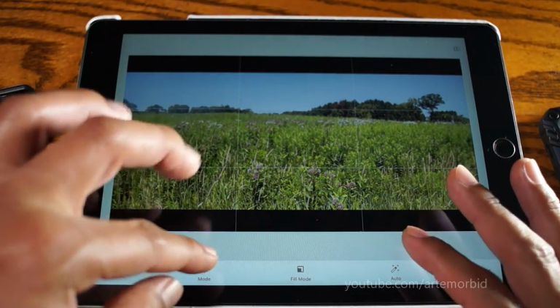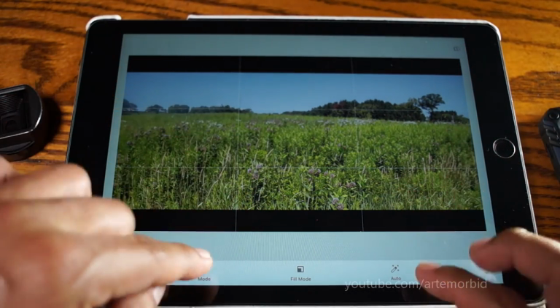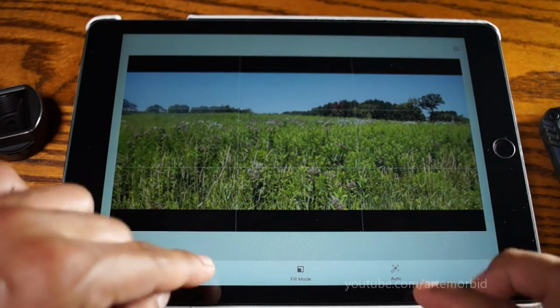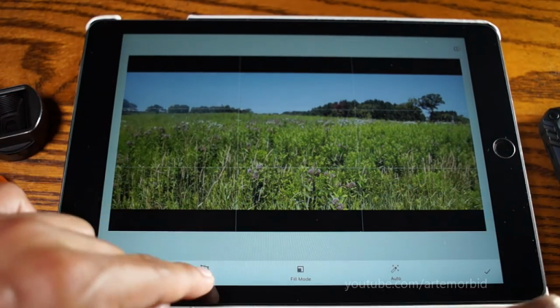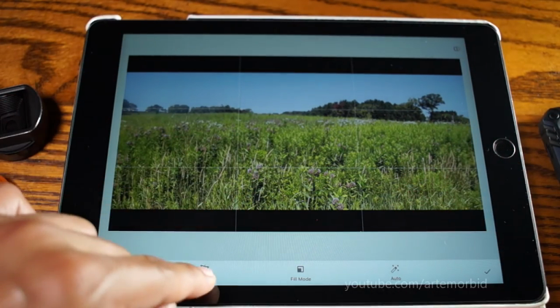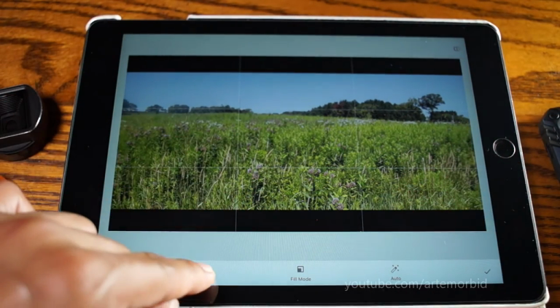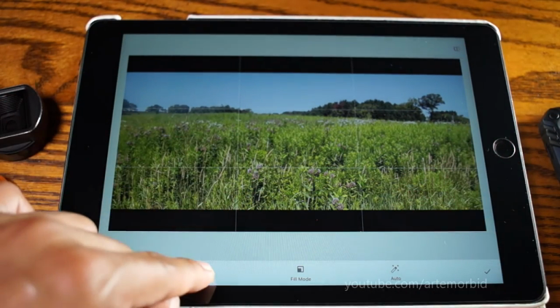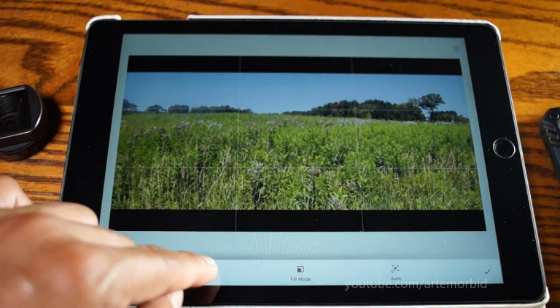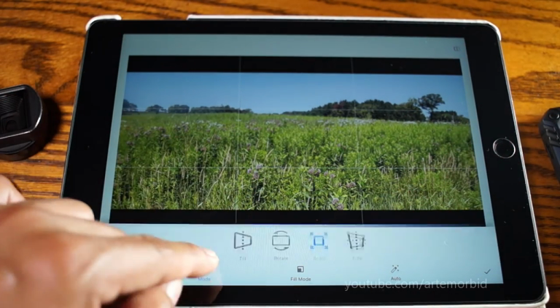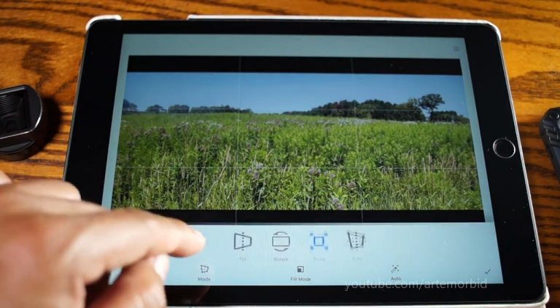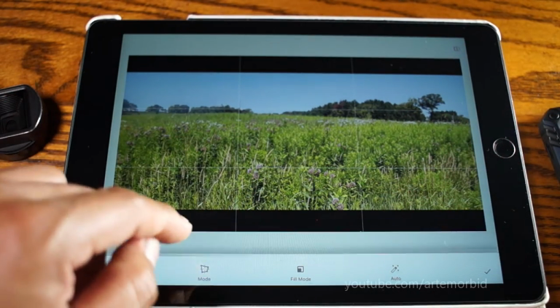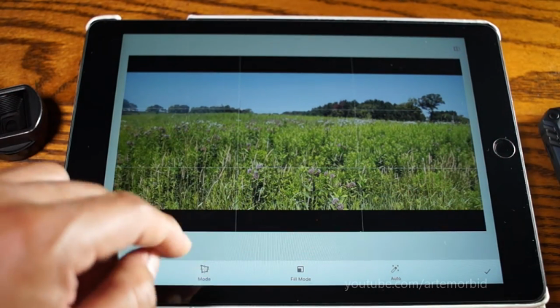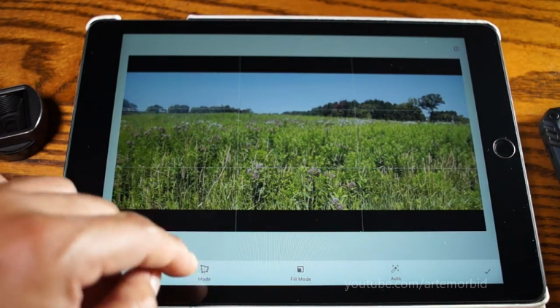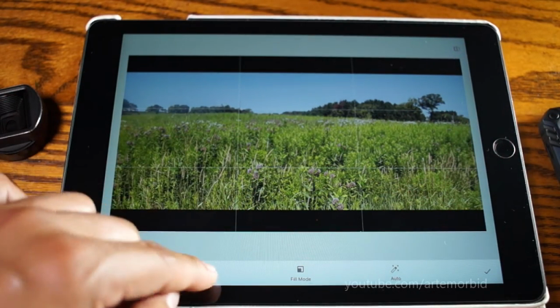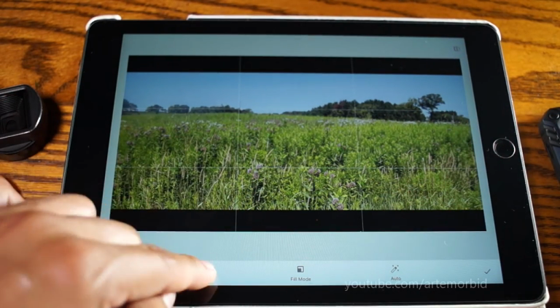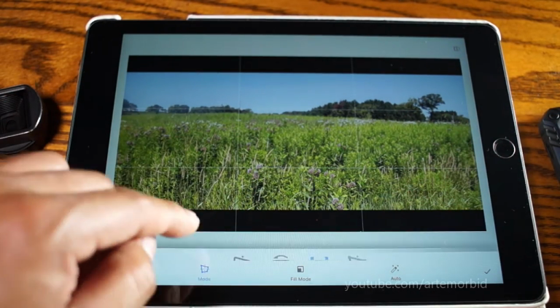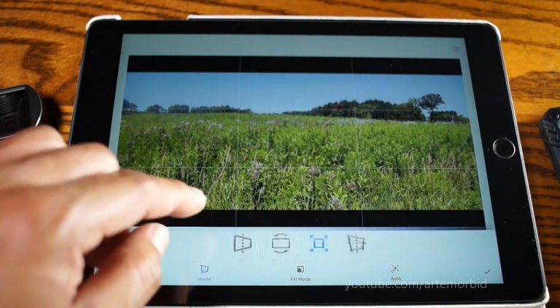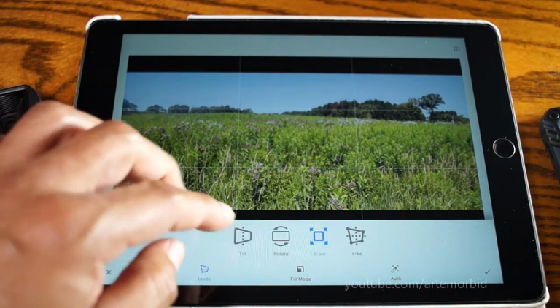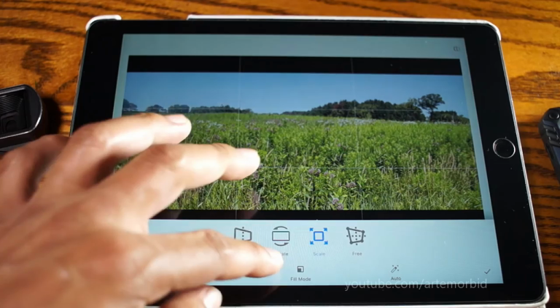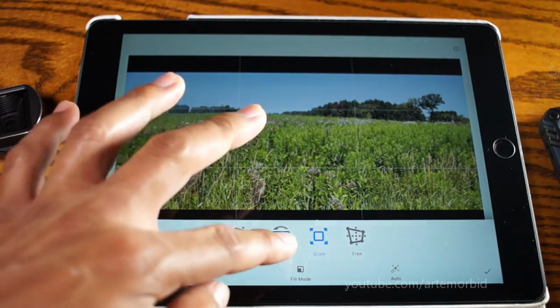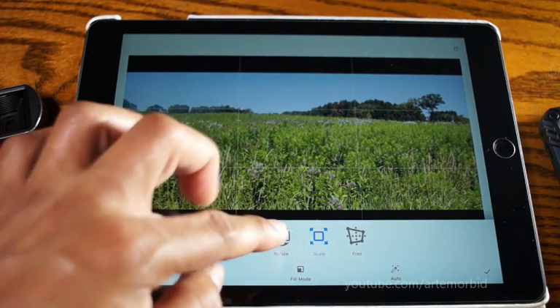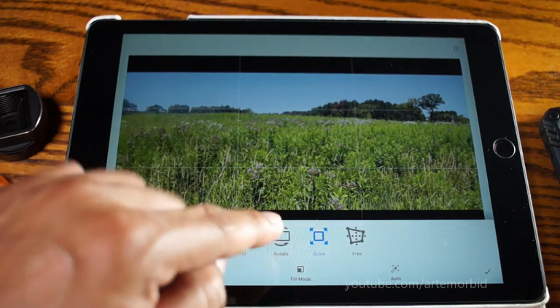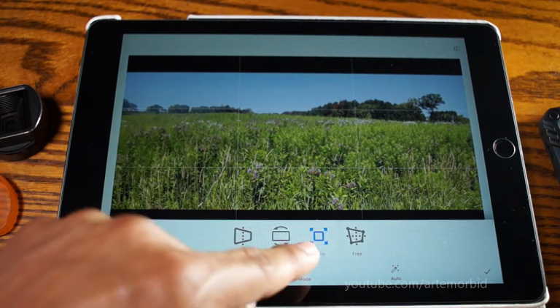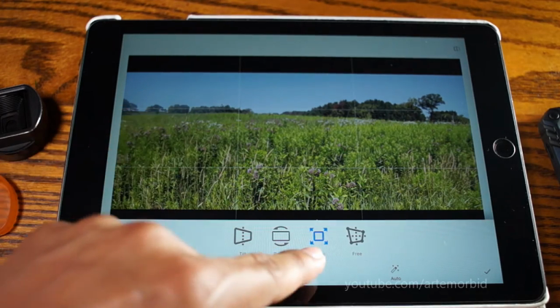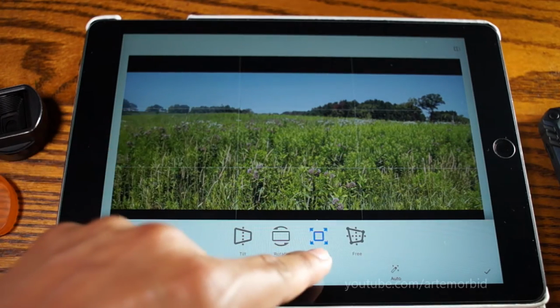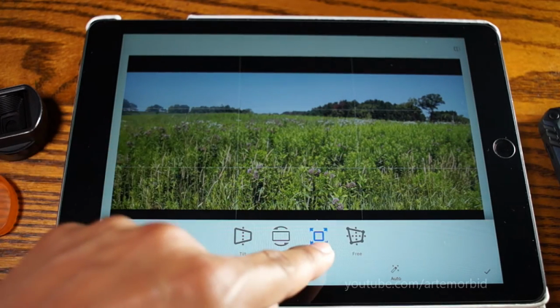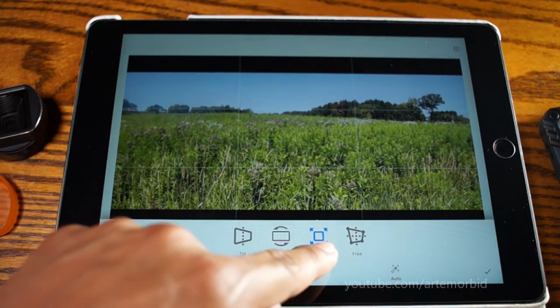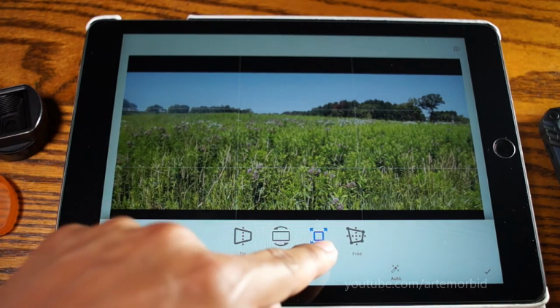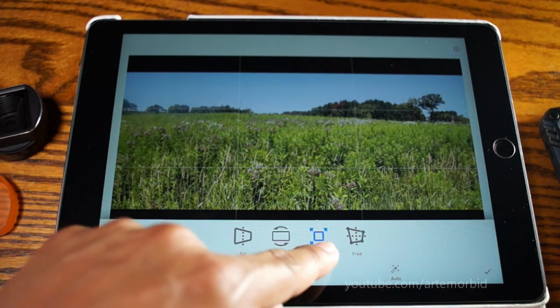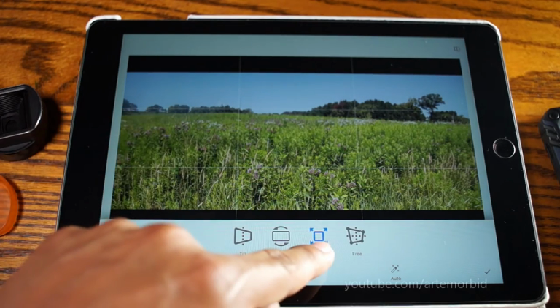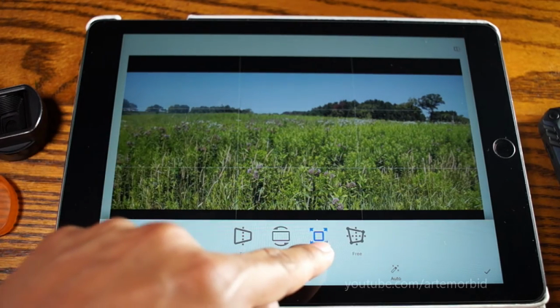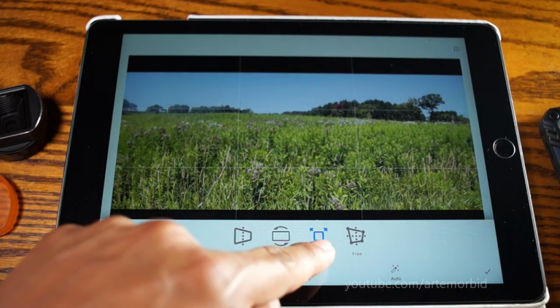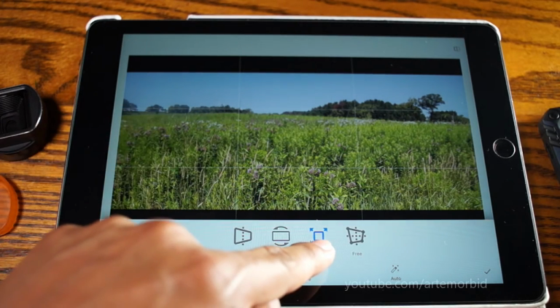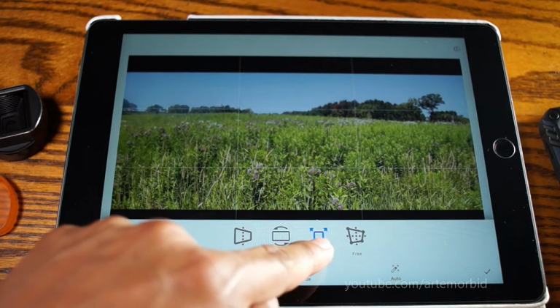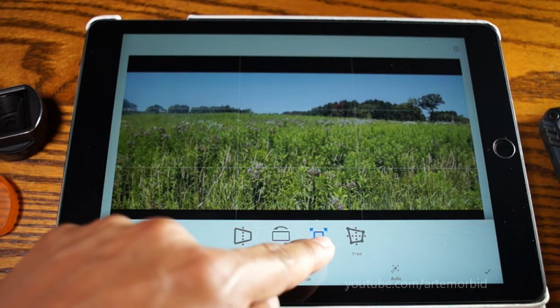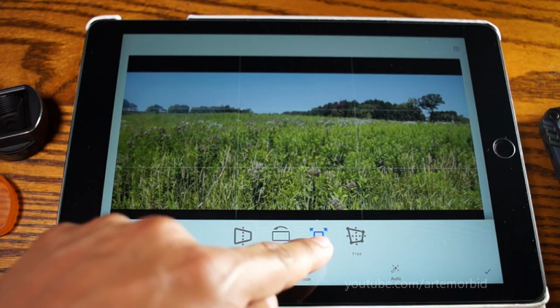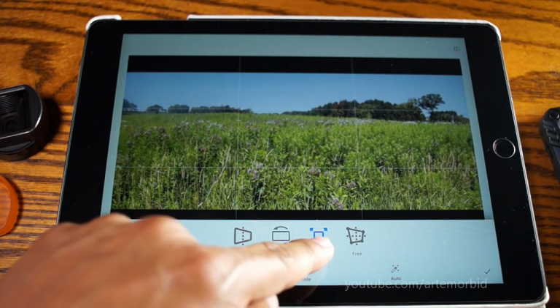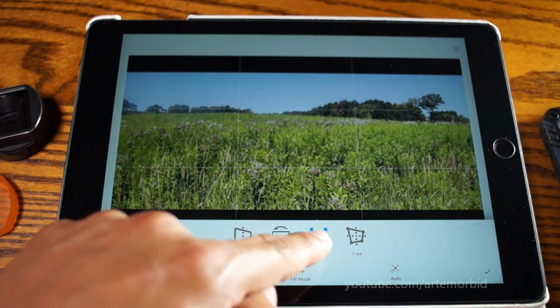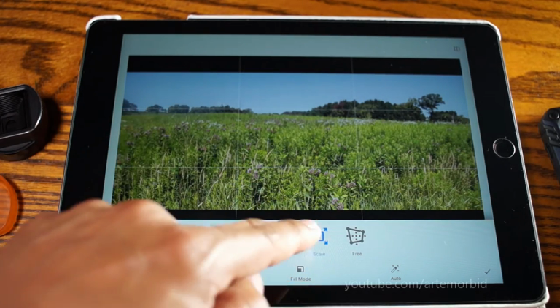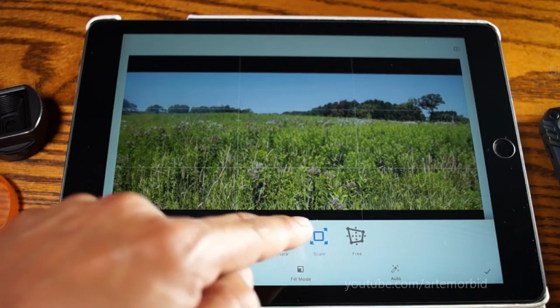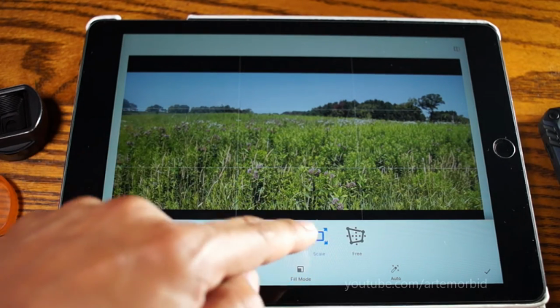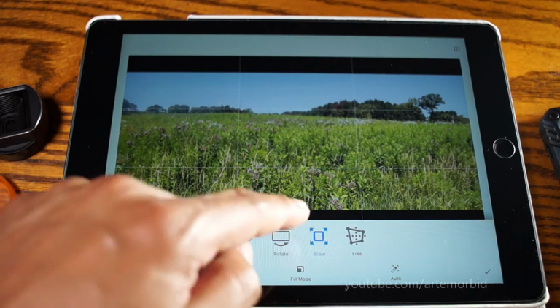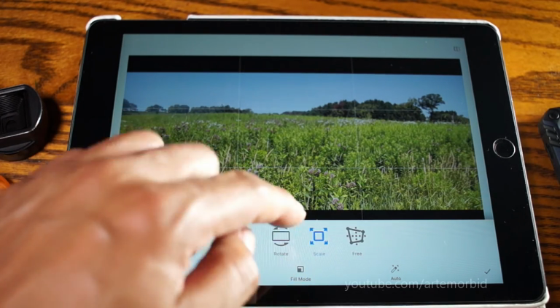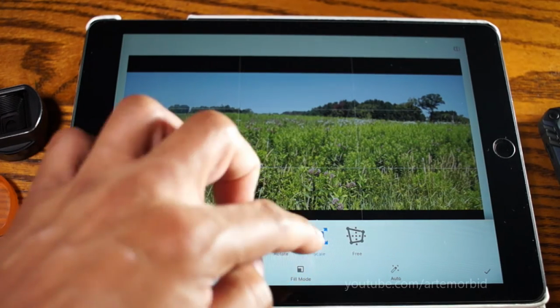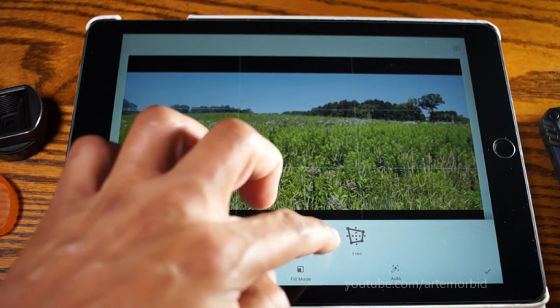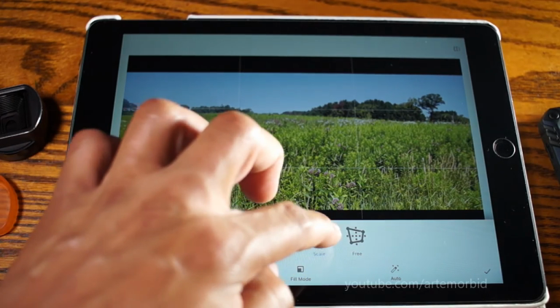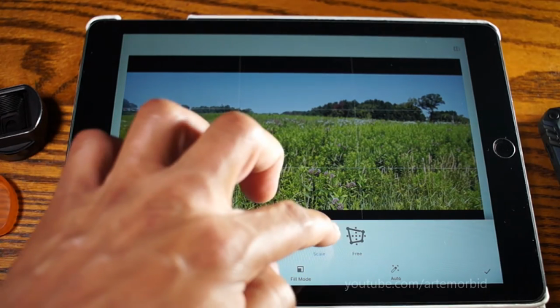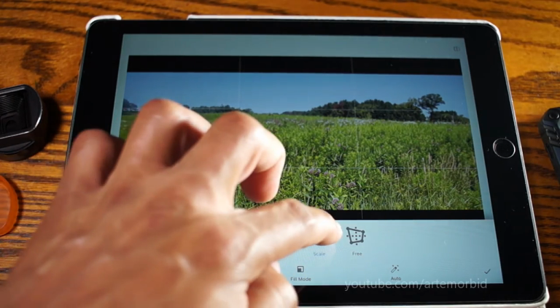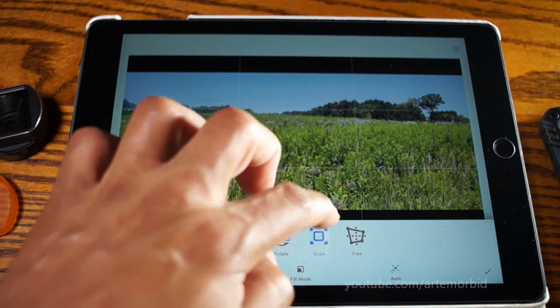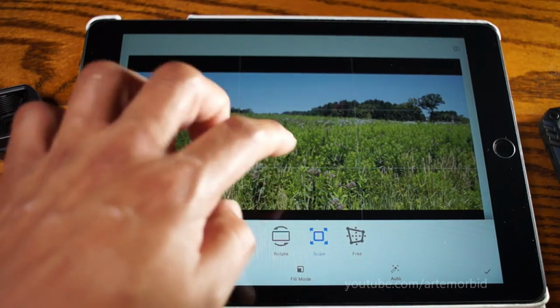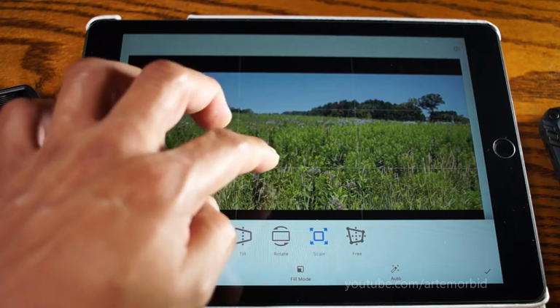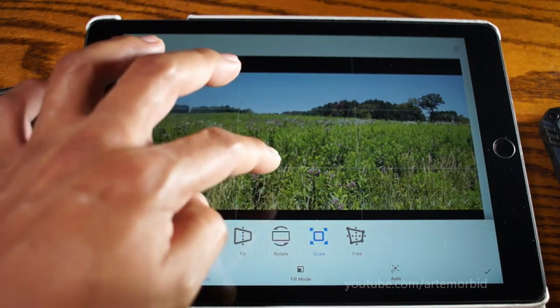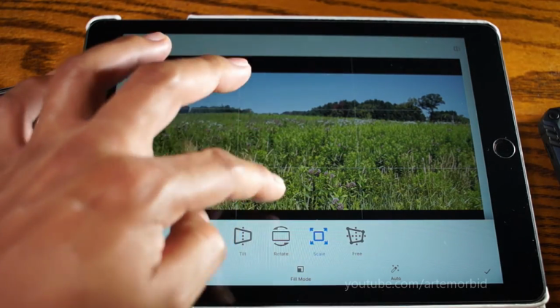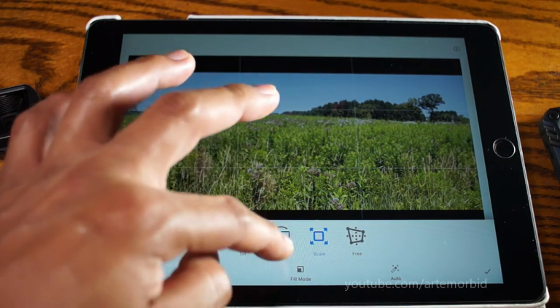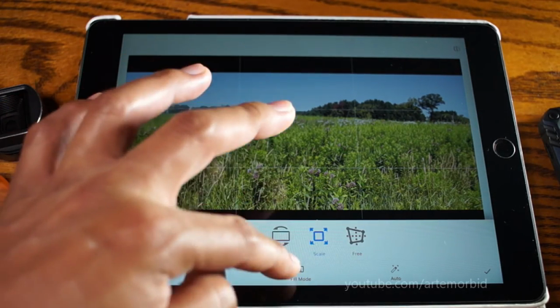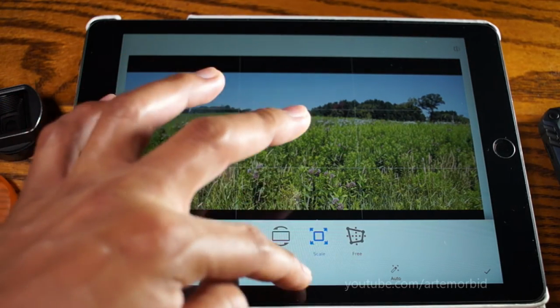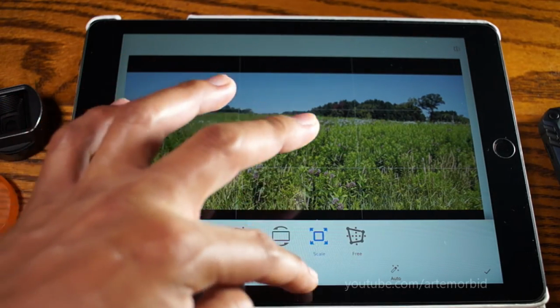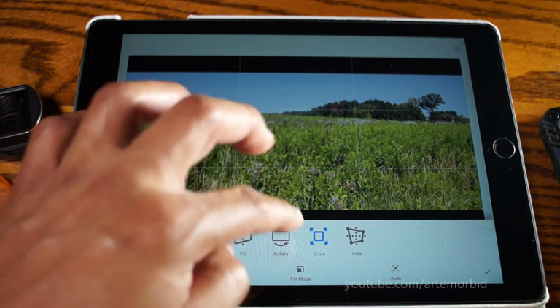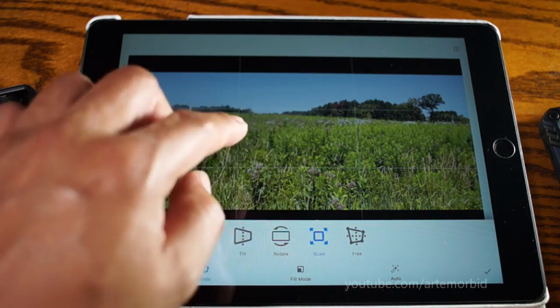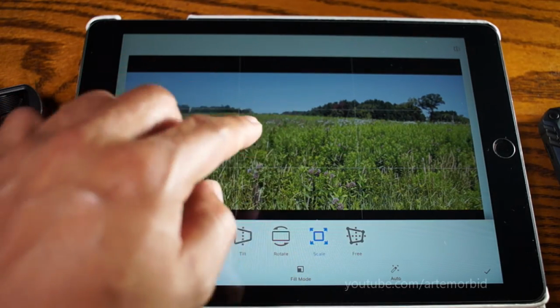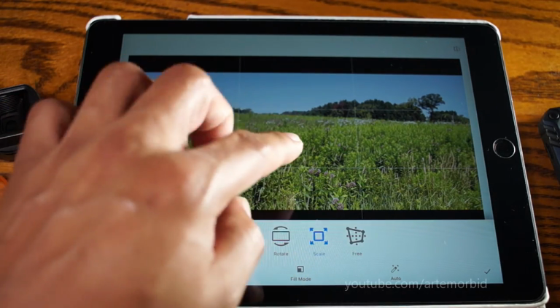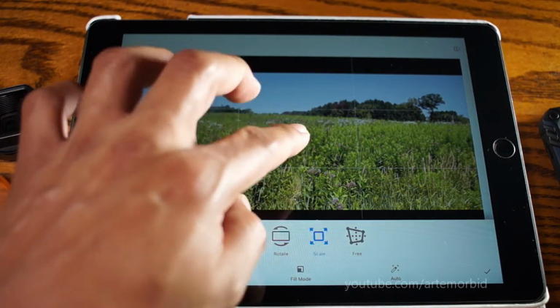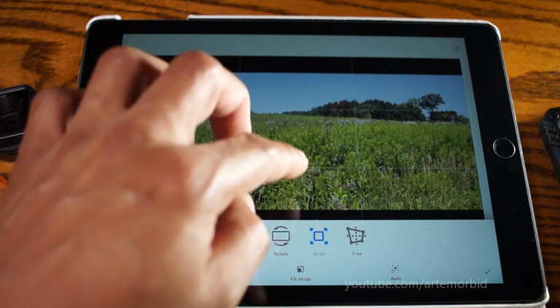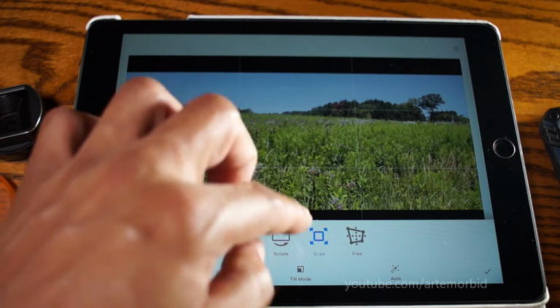As you can see, it's working perfectly with just one finger bringing it down. So one more time: under Mode you want to select Scale — that's very important. Once you do Scale, you'll be able to get it right.